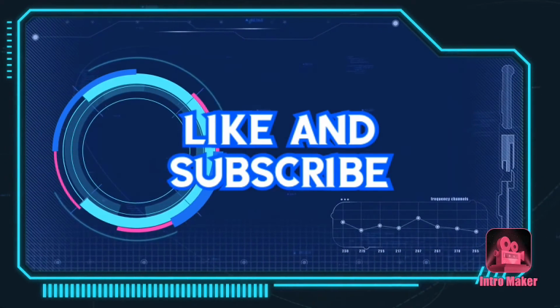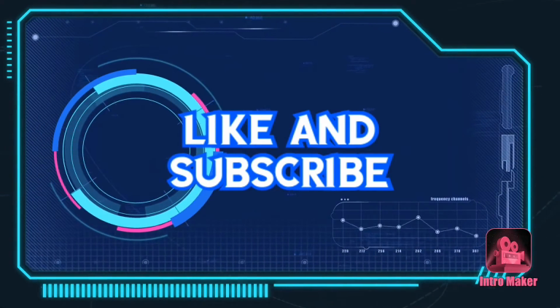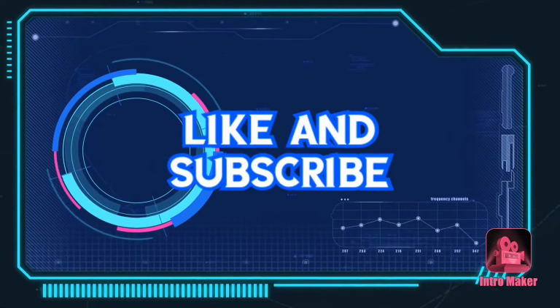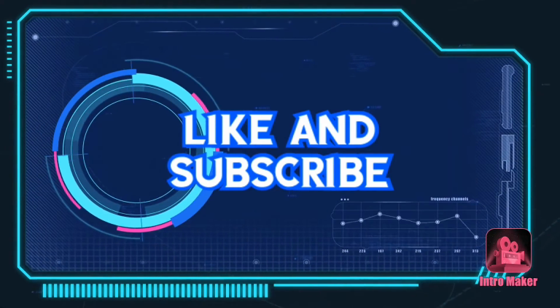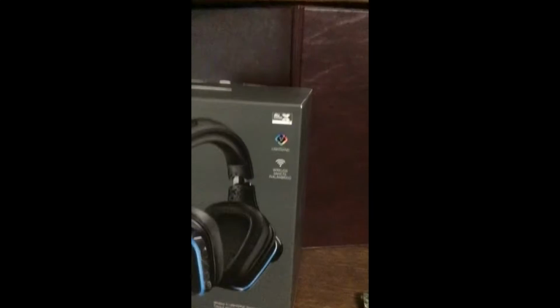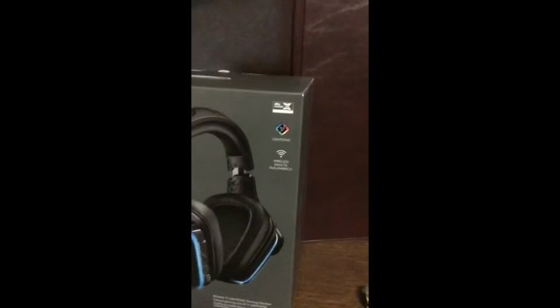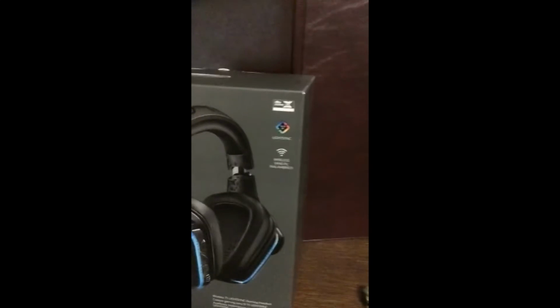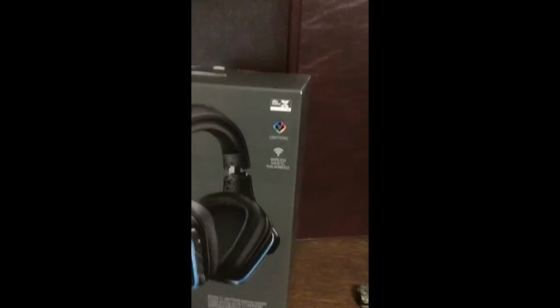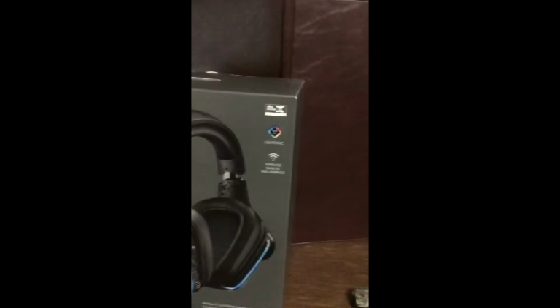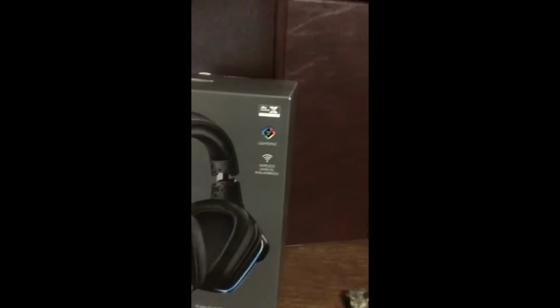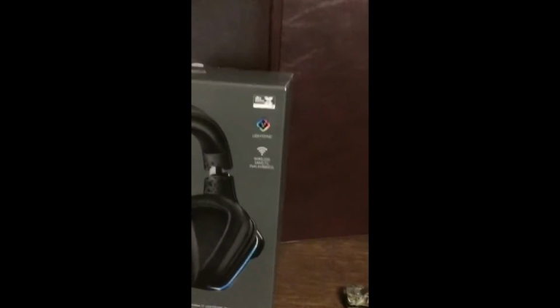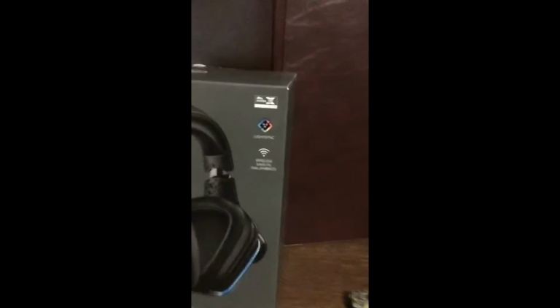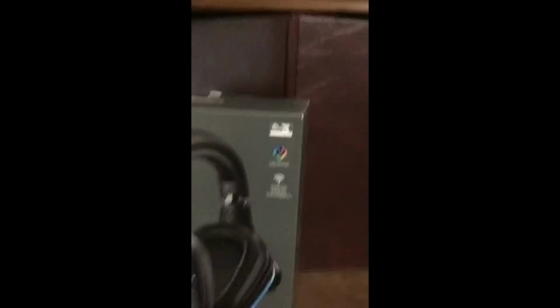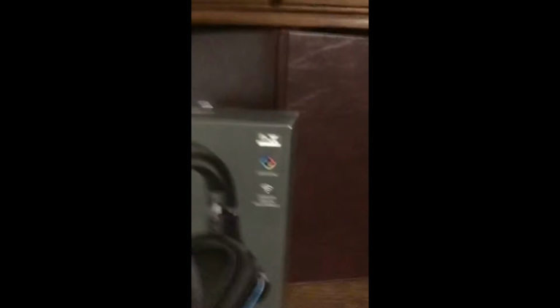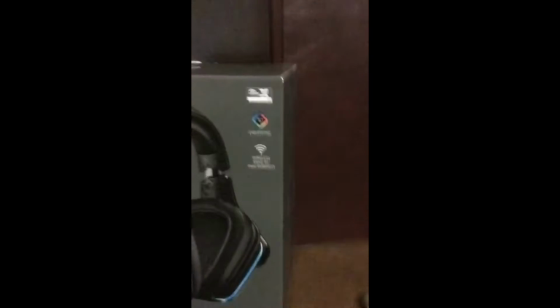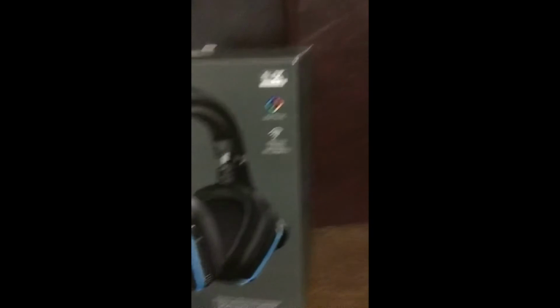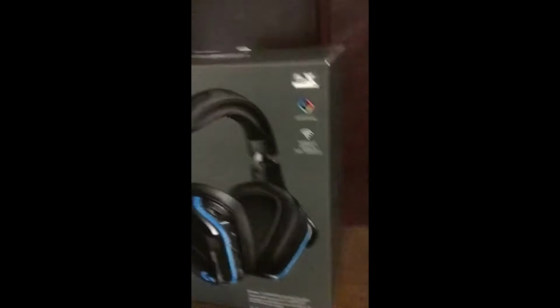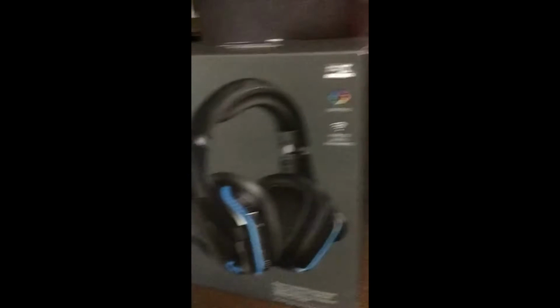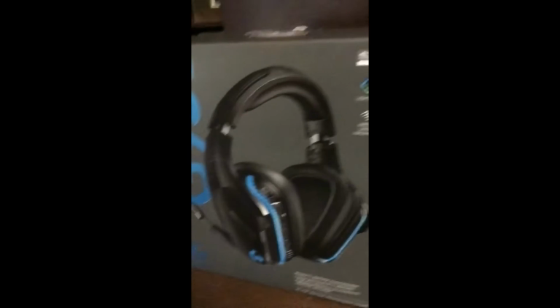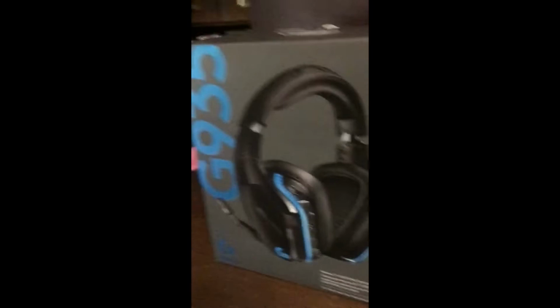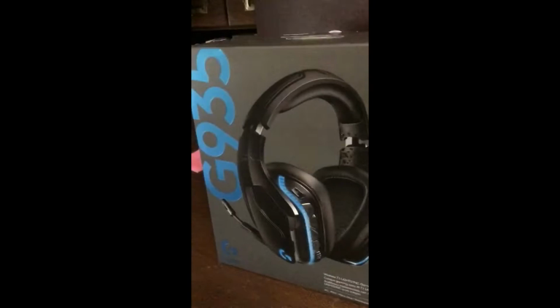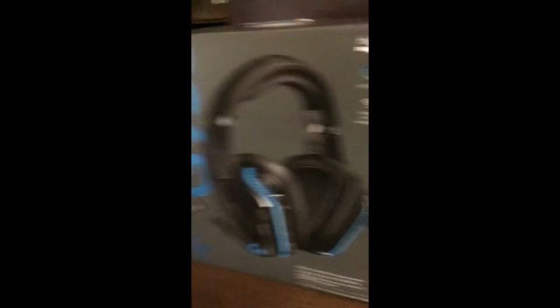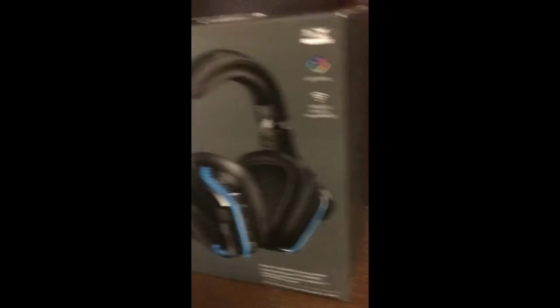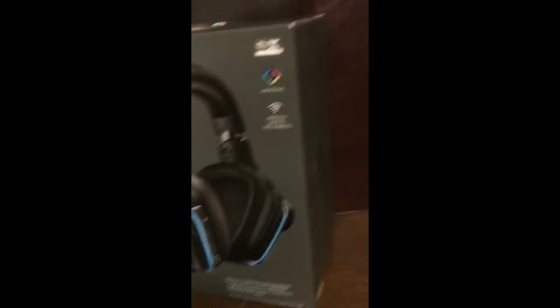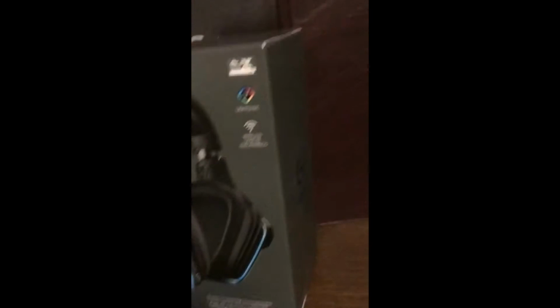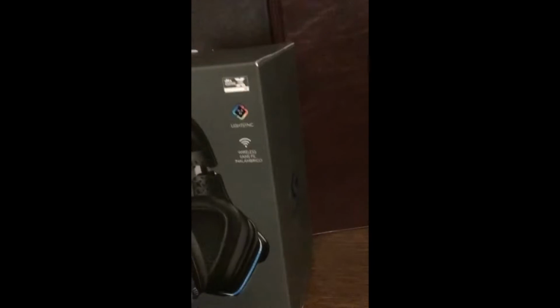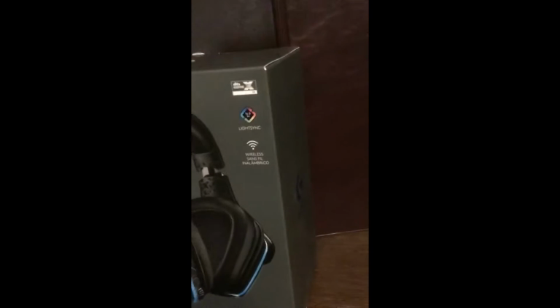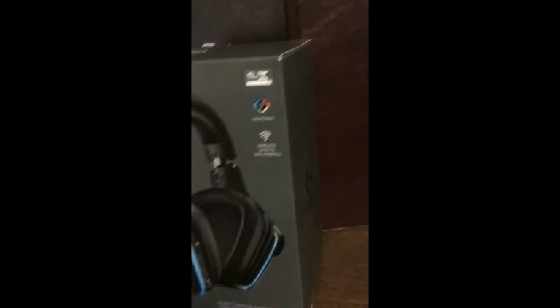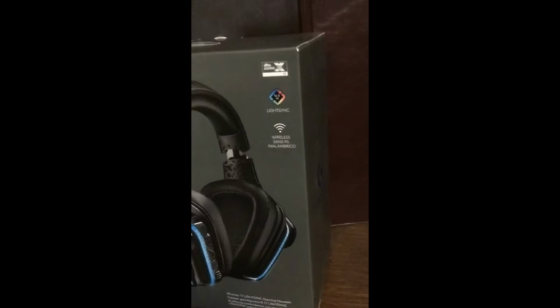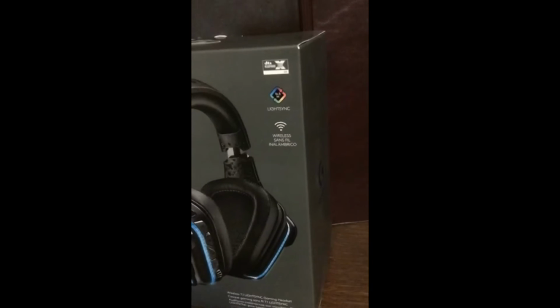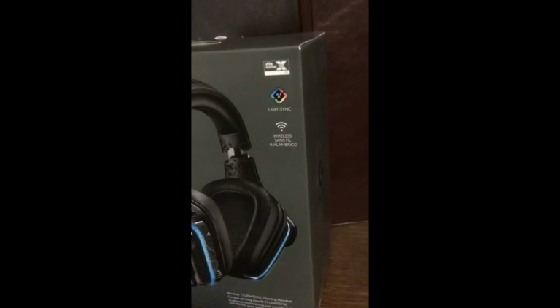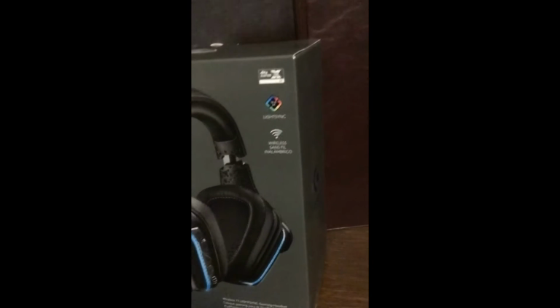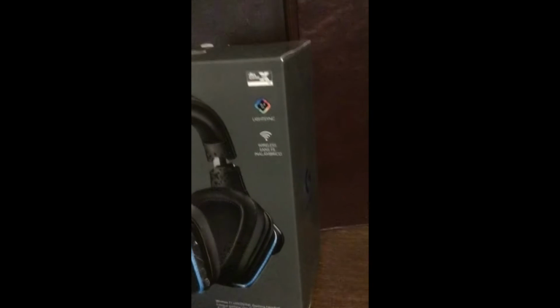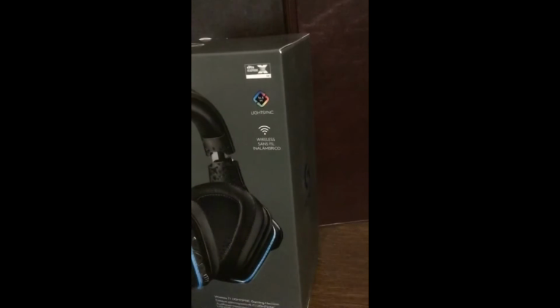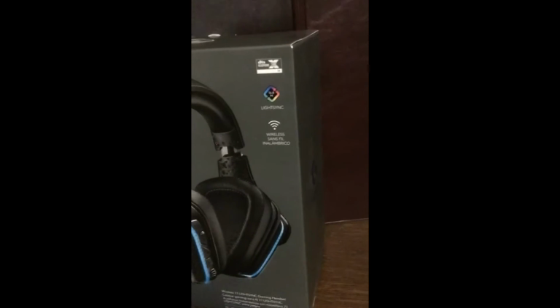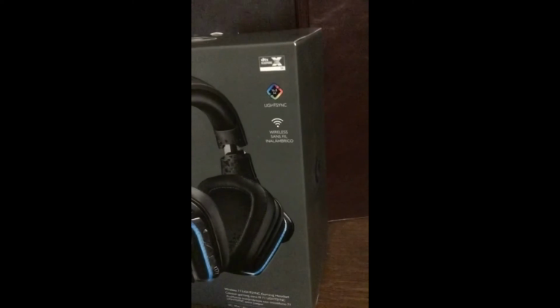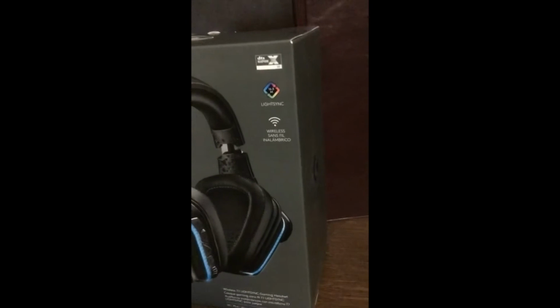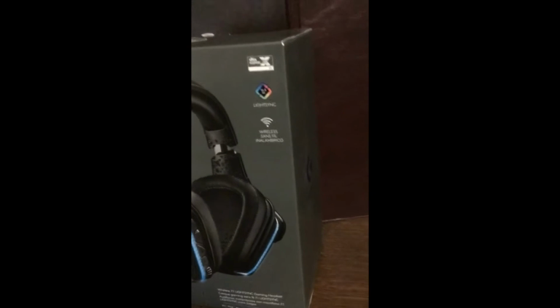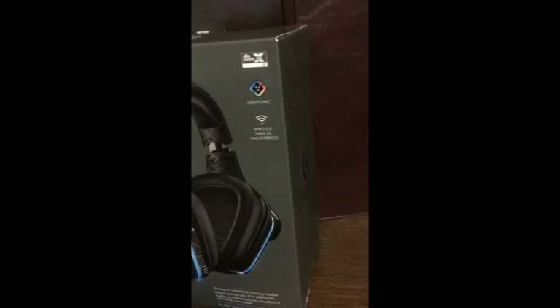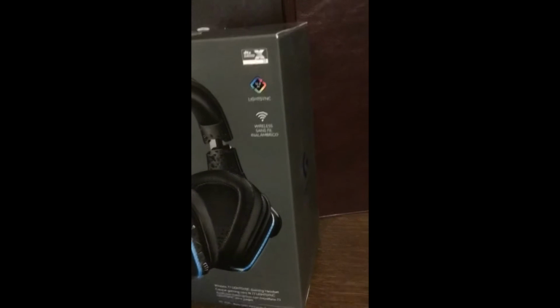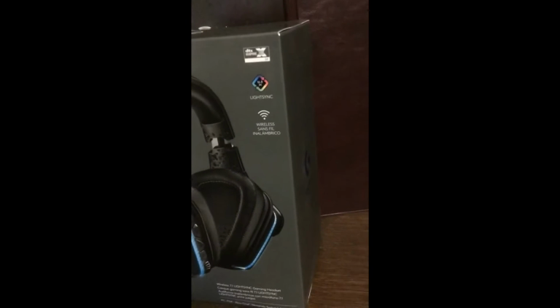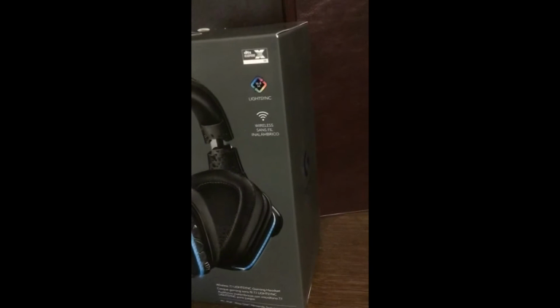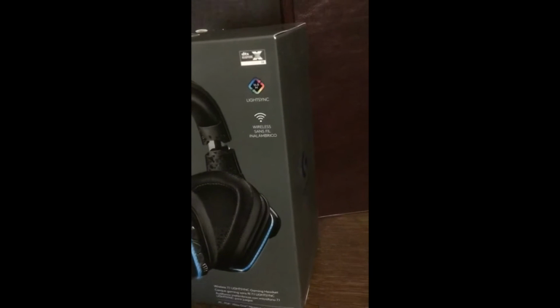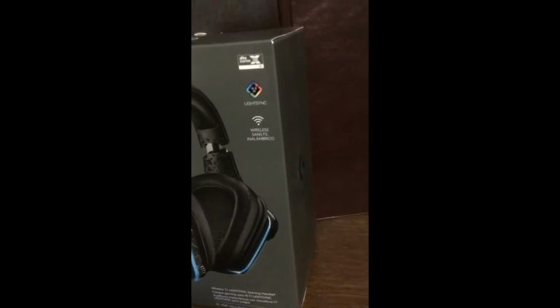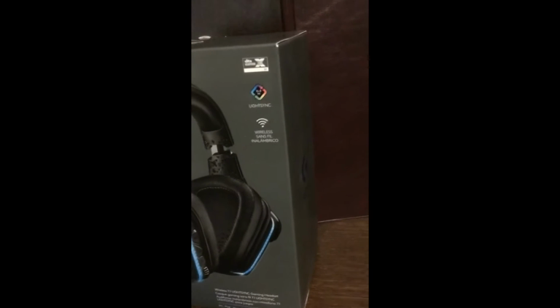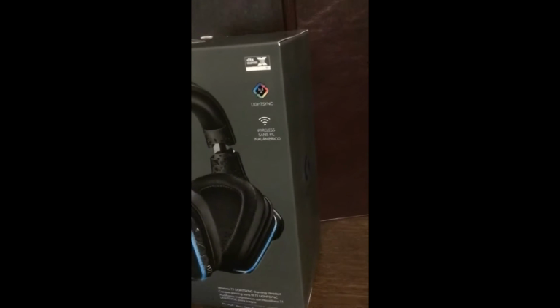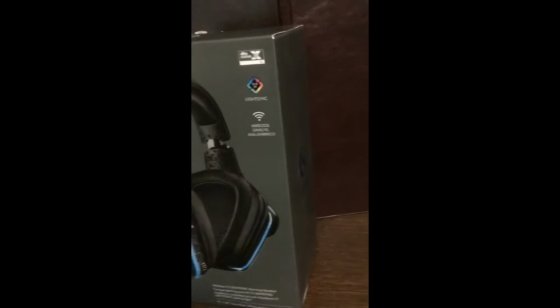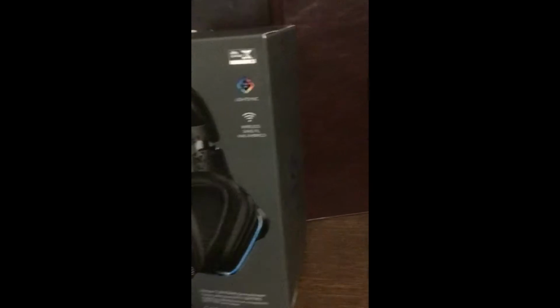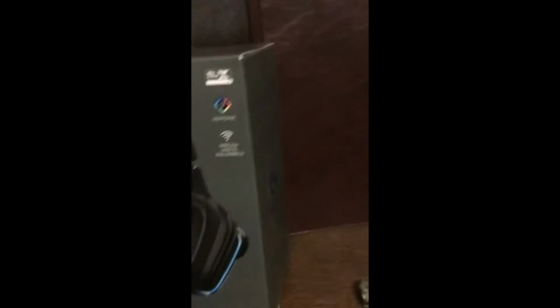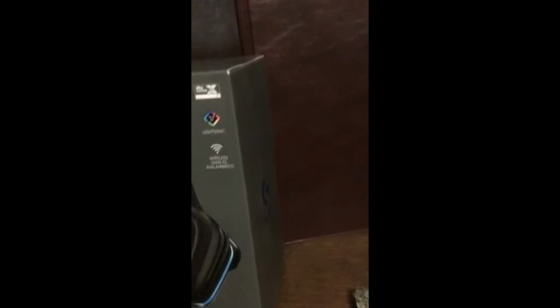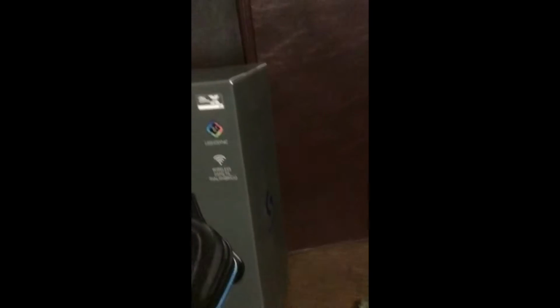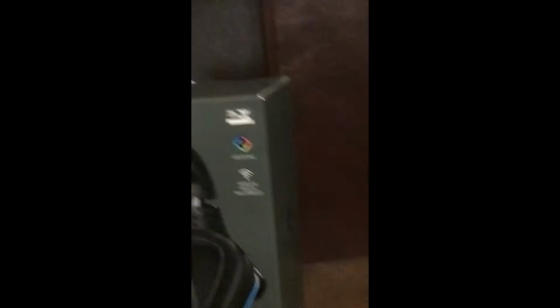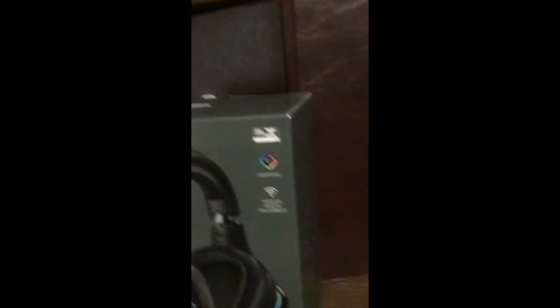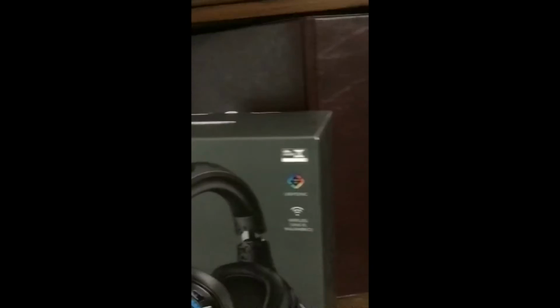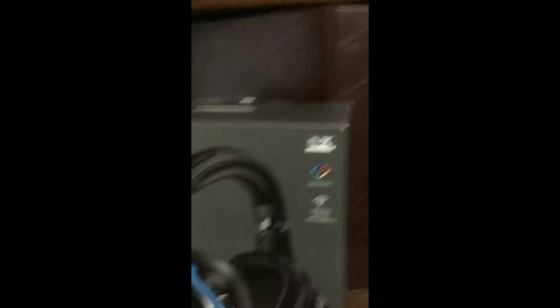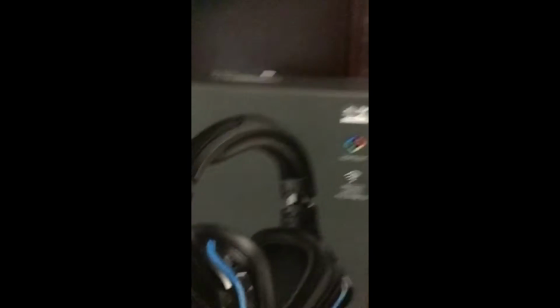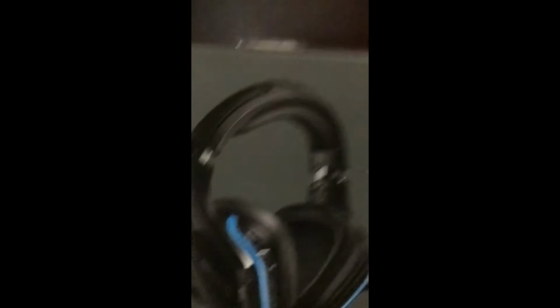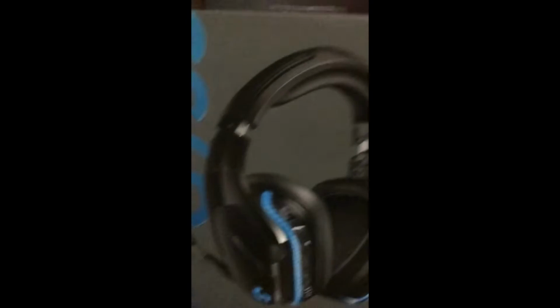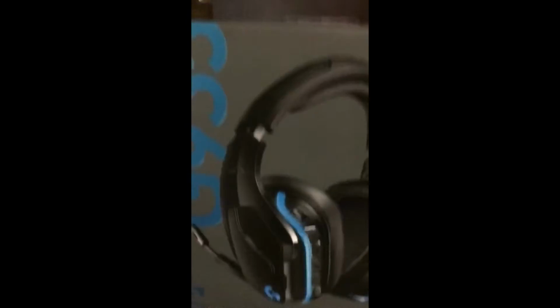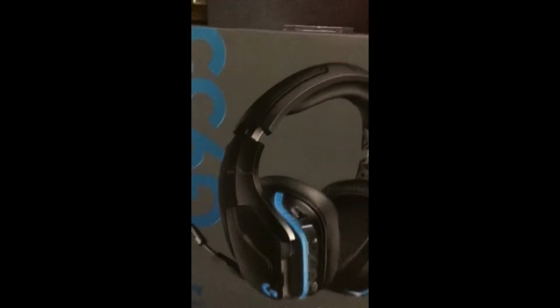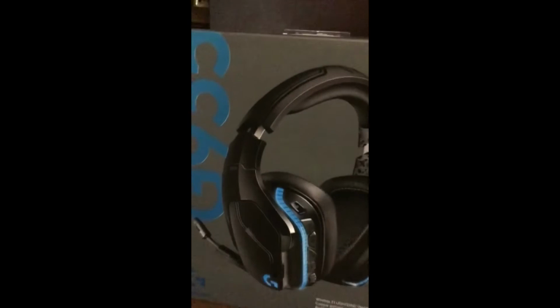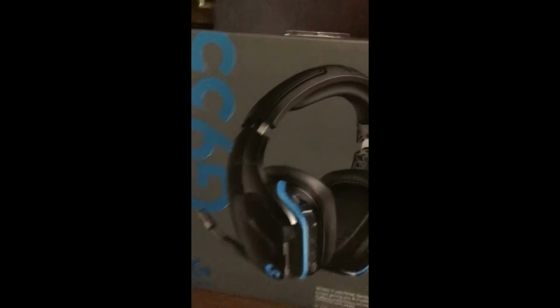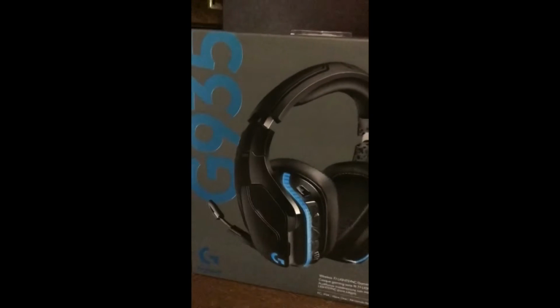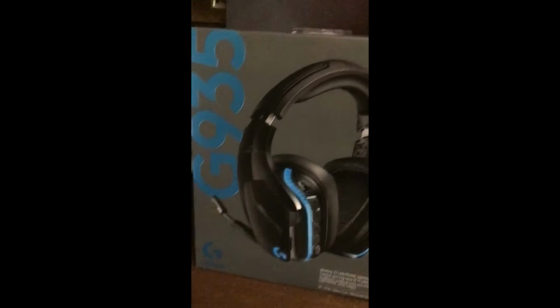Hey guys! Welcome back to another video. Today I'm going to be re-unboxing the Logitech G935 headset.